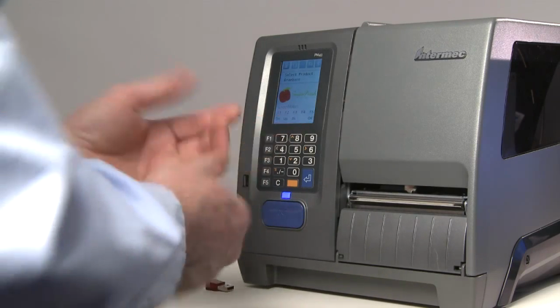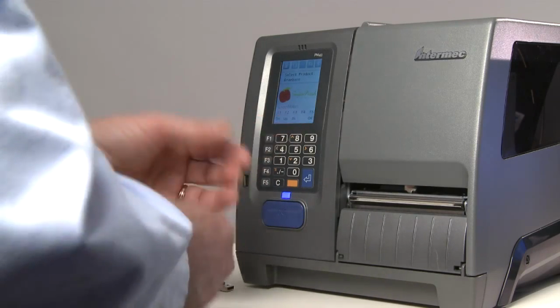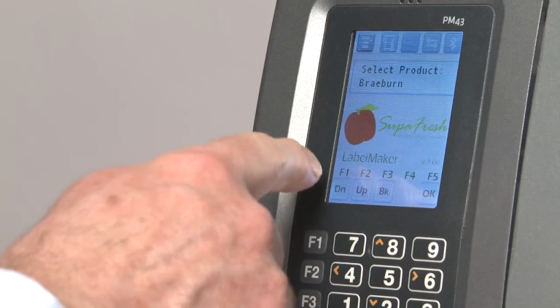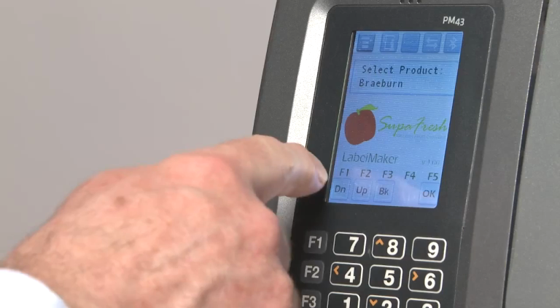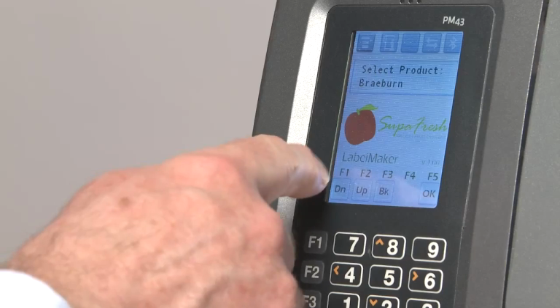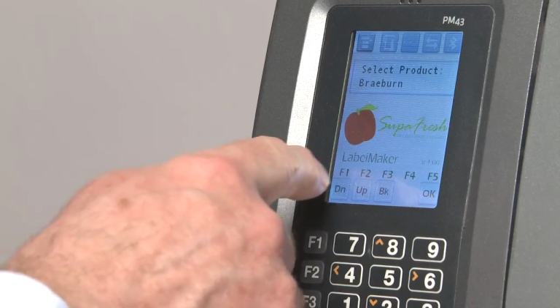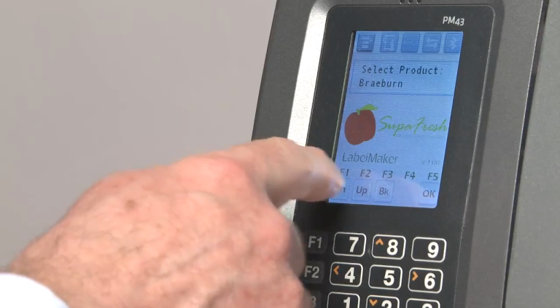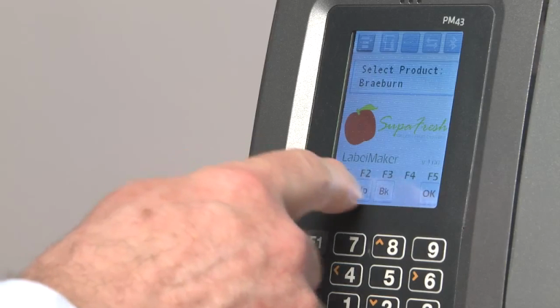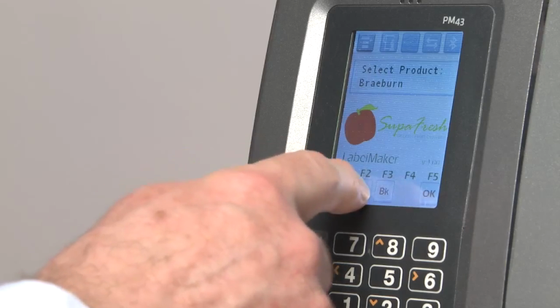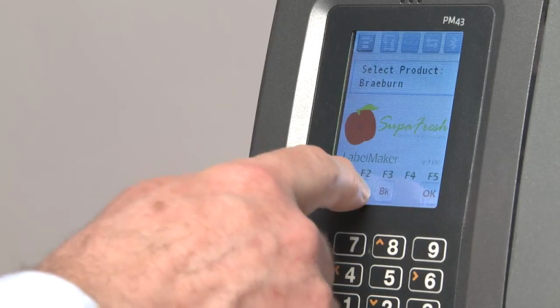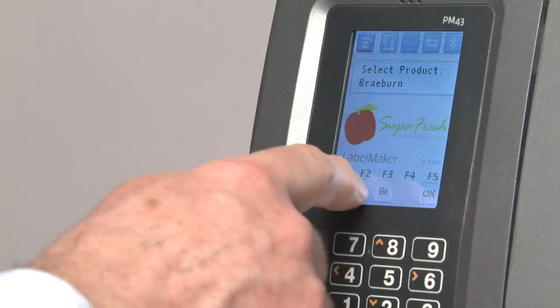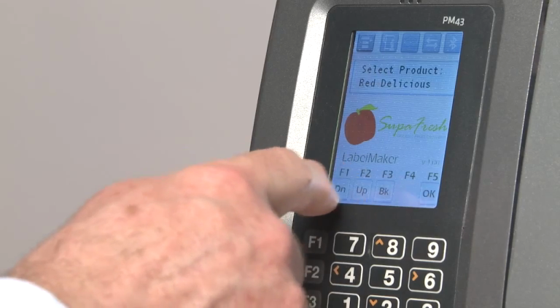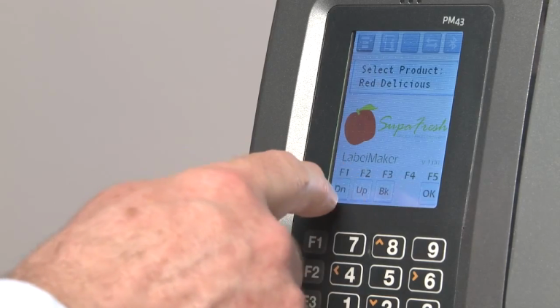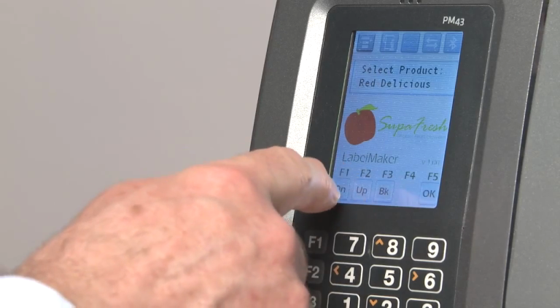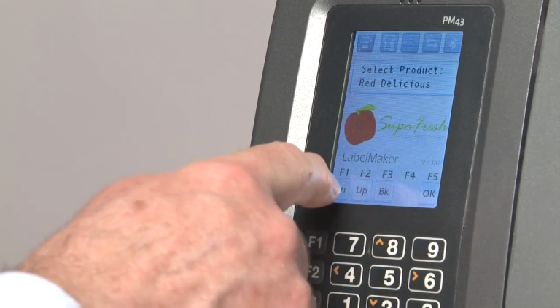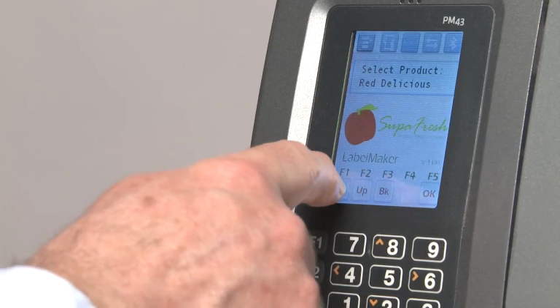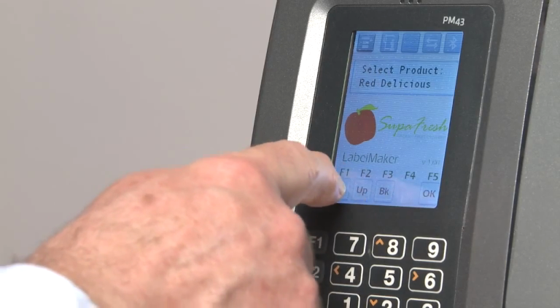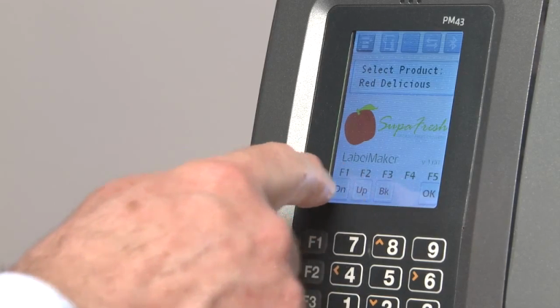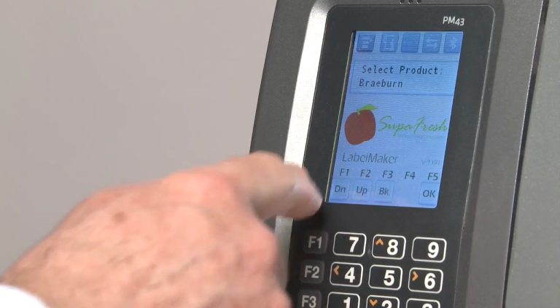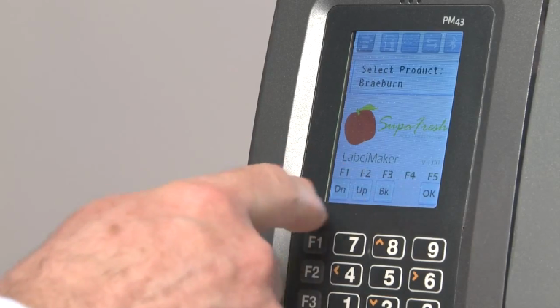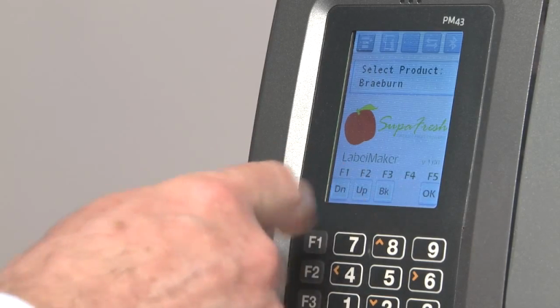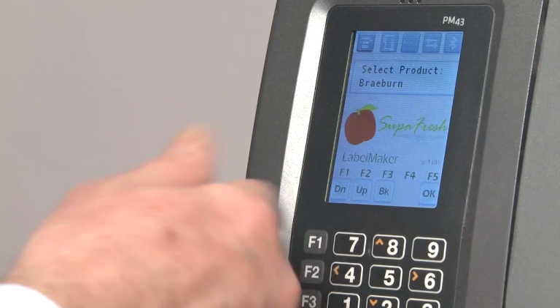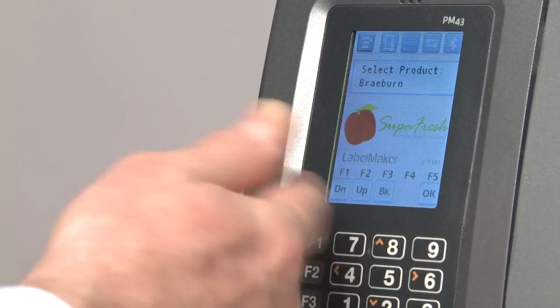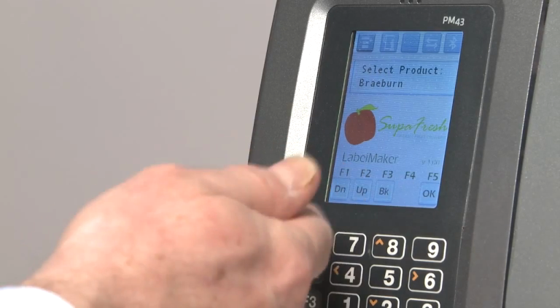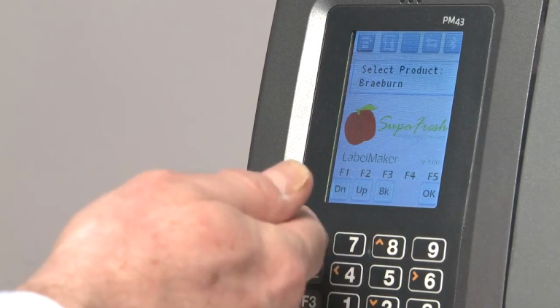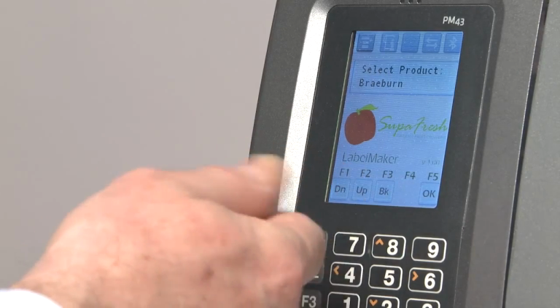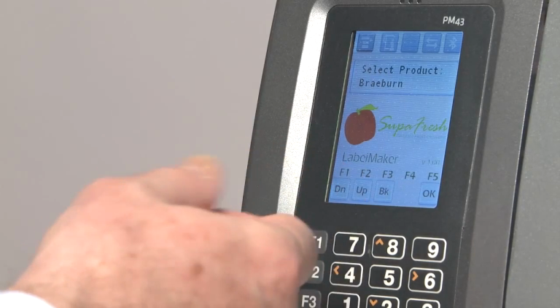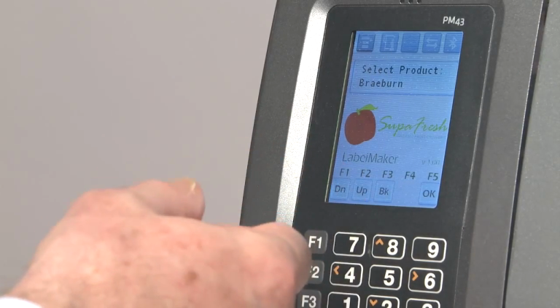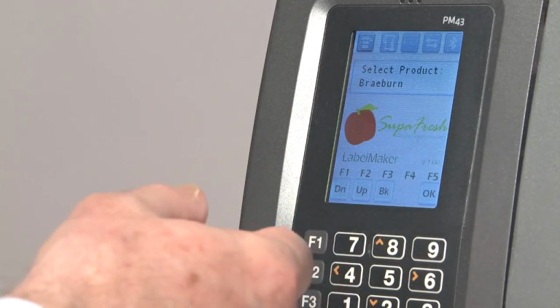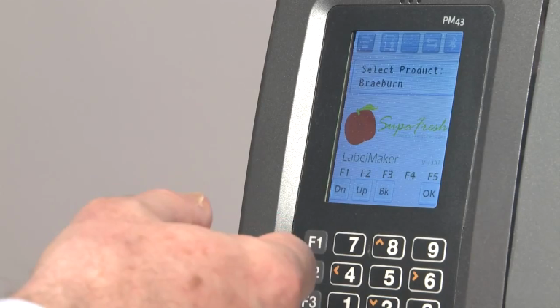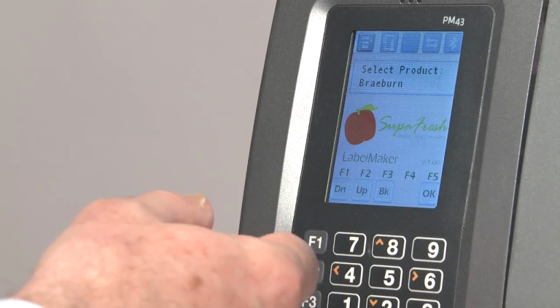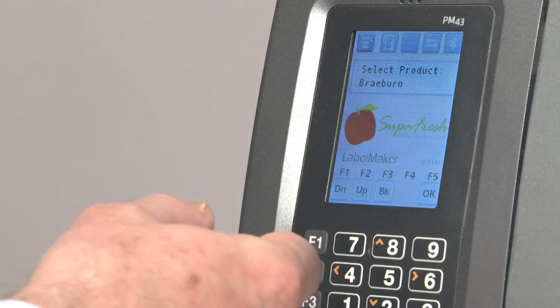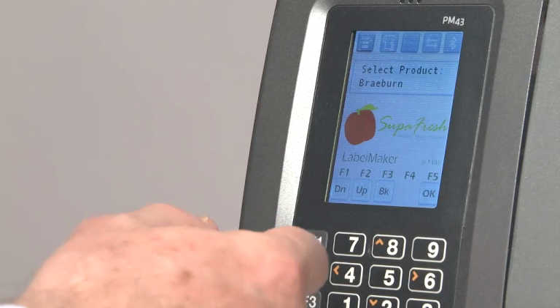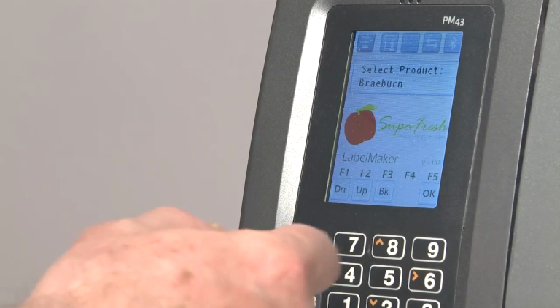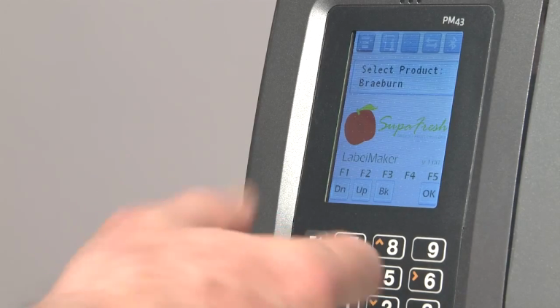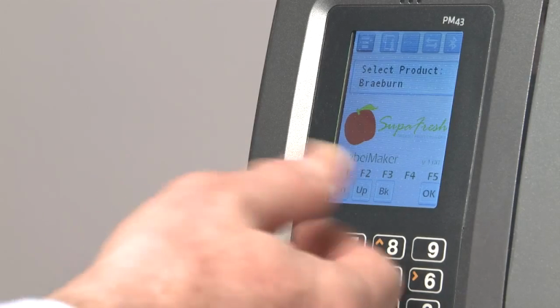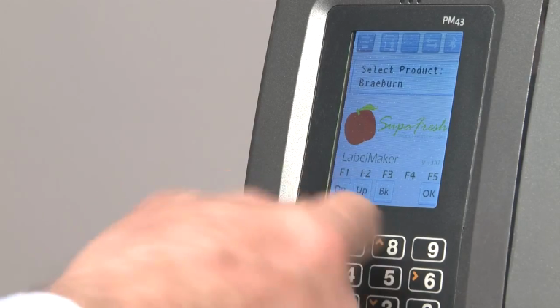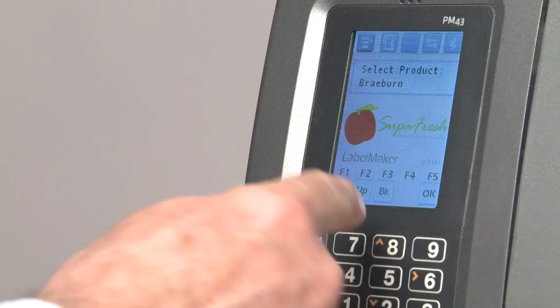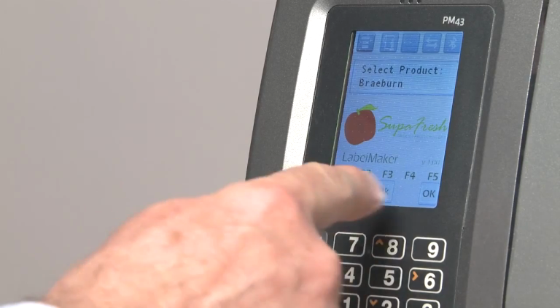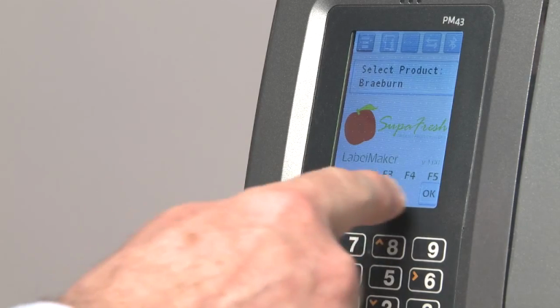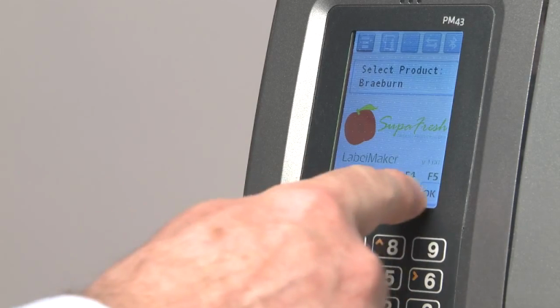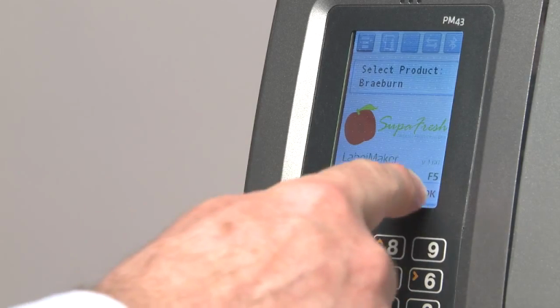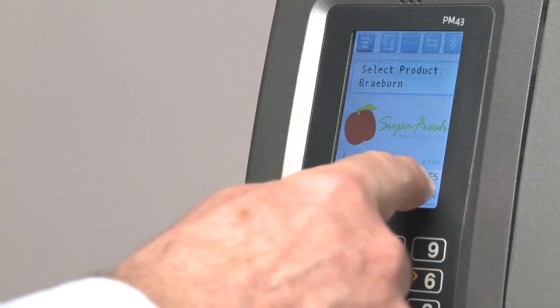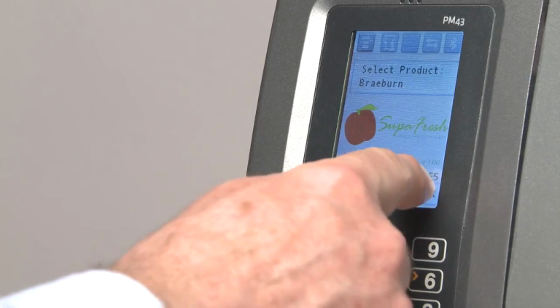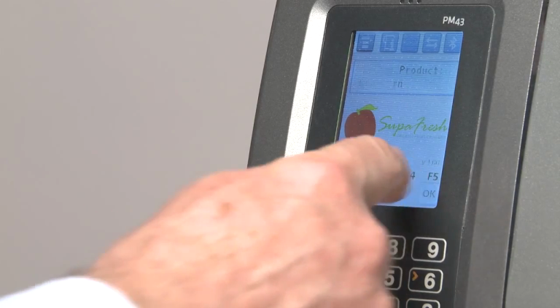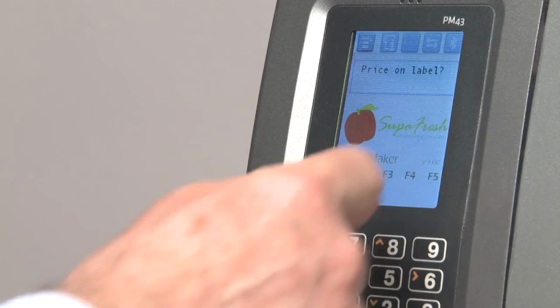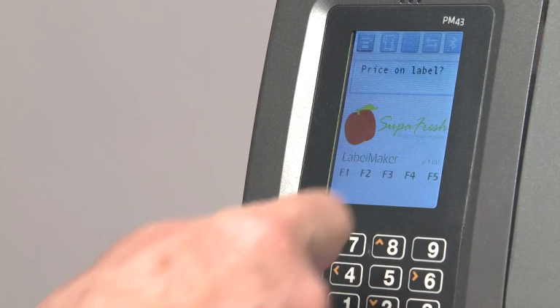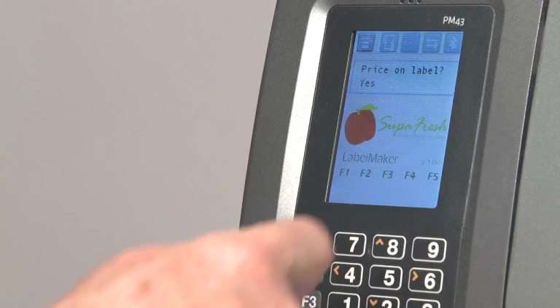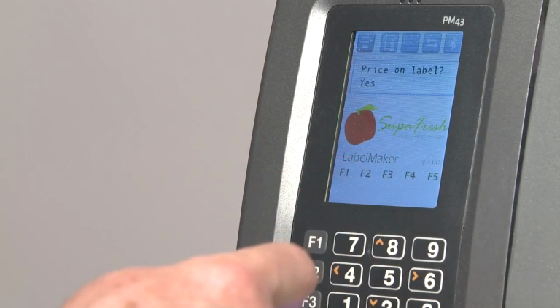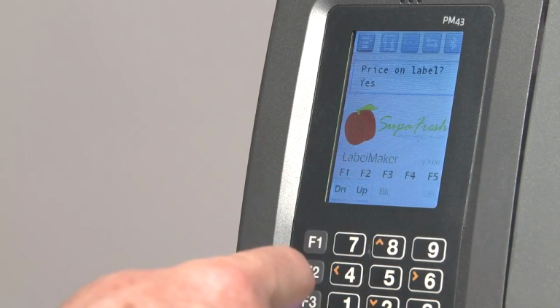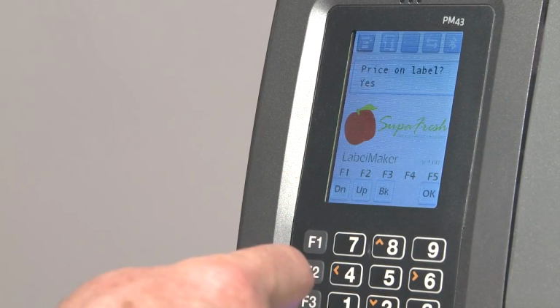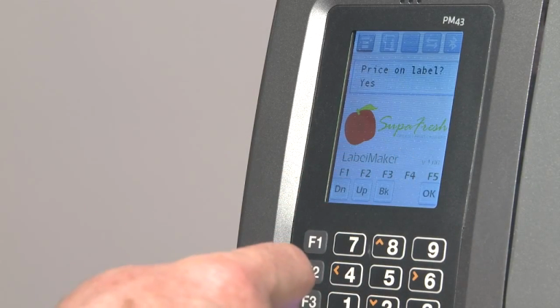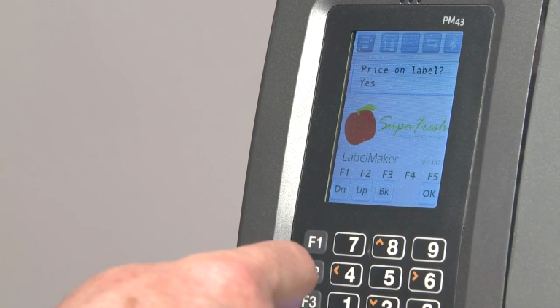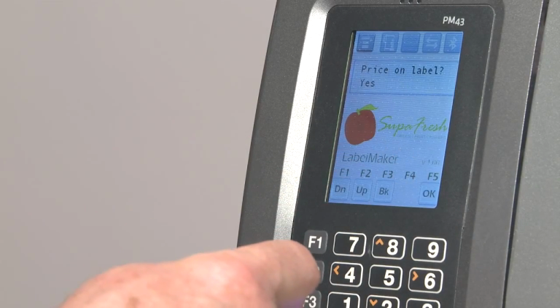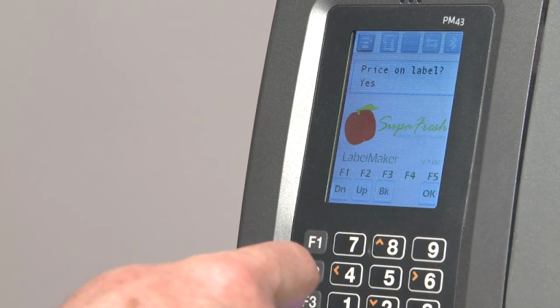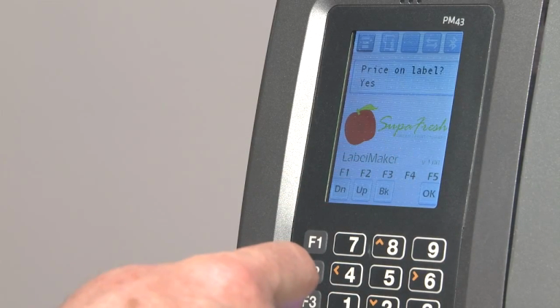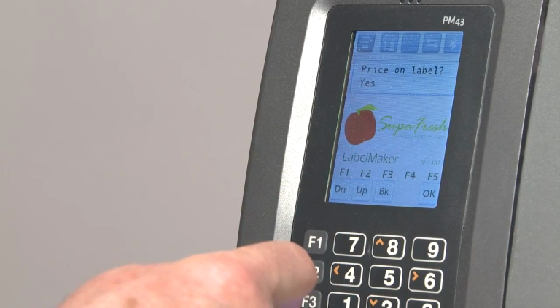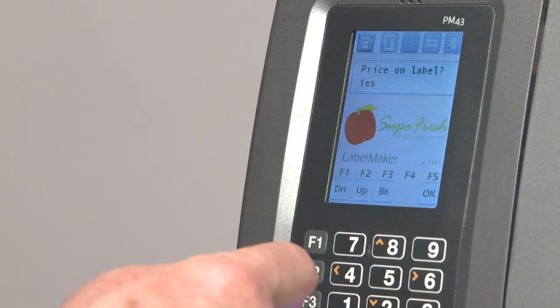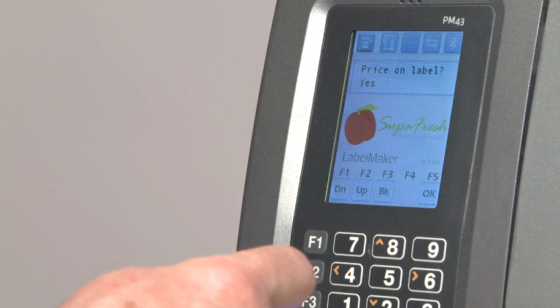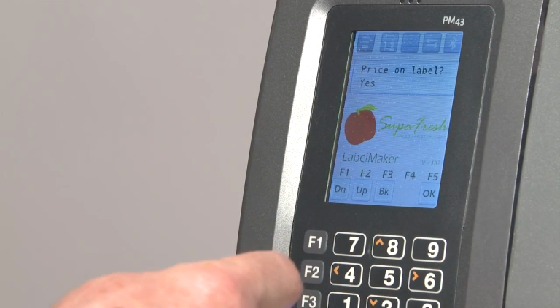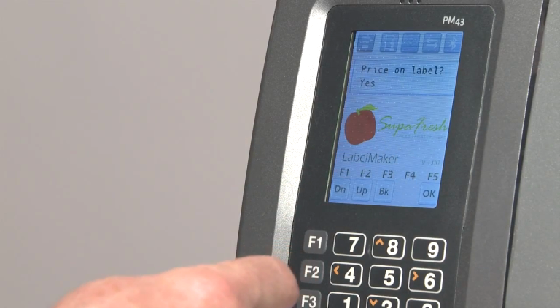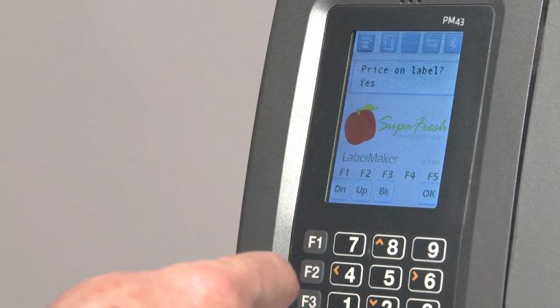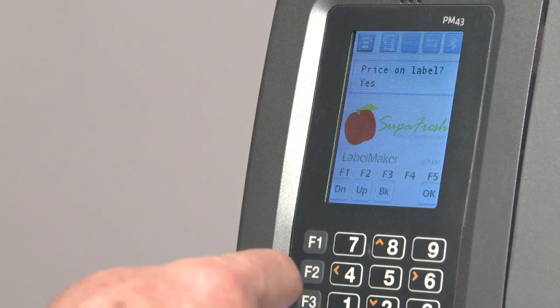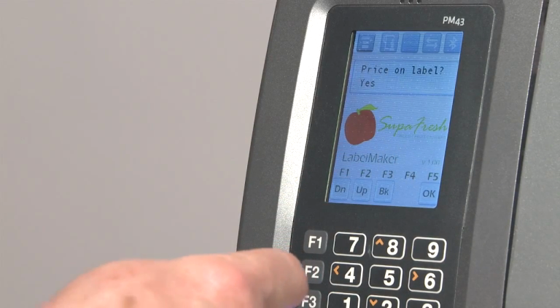Here, we press up or down to select the product that we want to print, then we press OK to go to the next step.